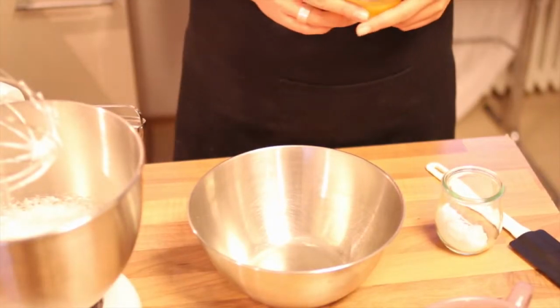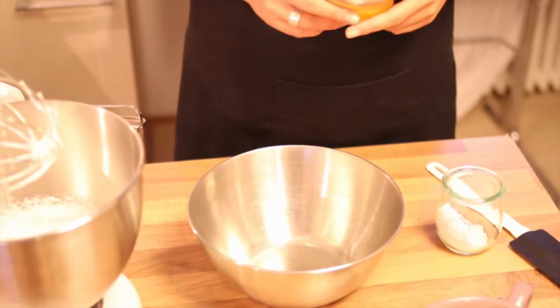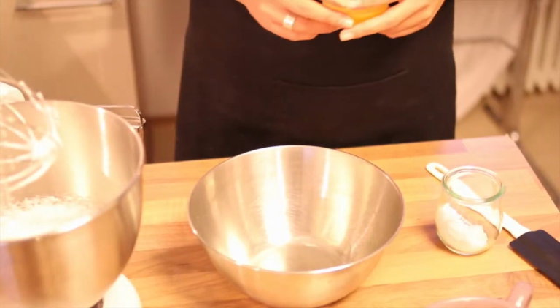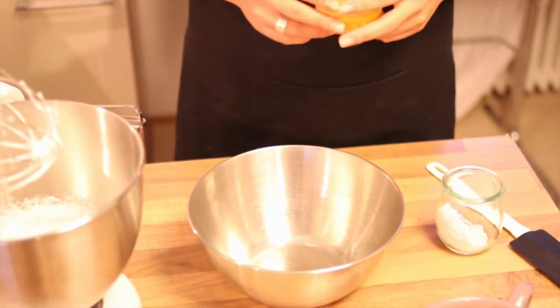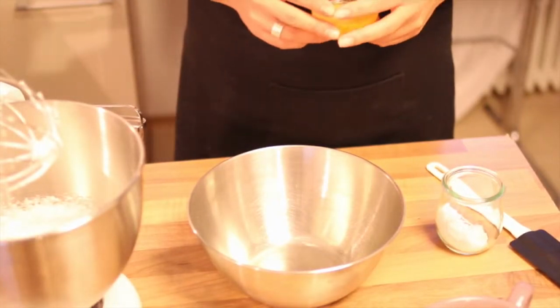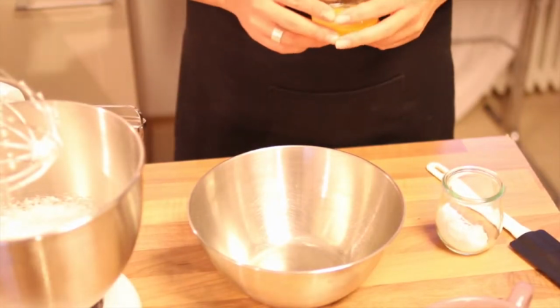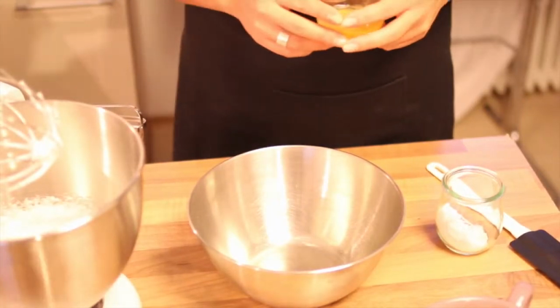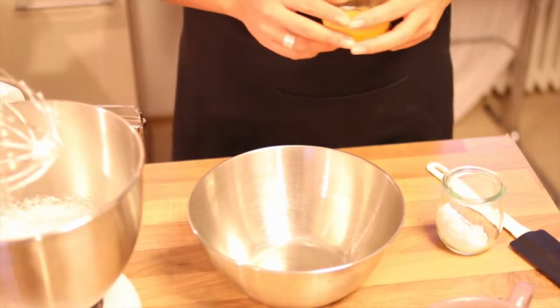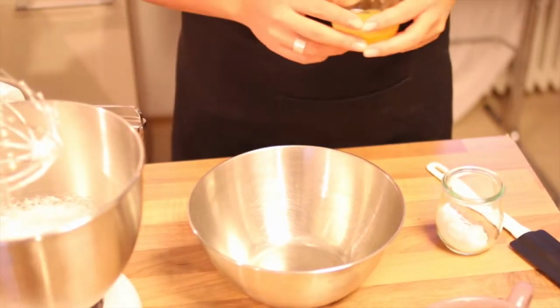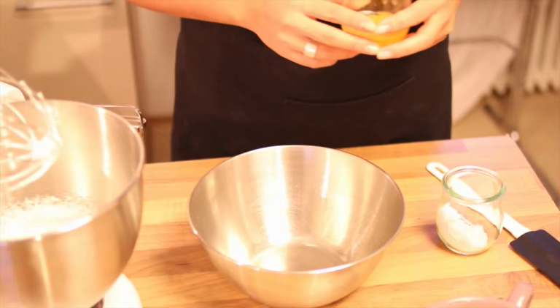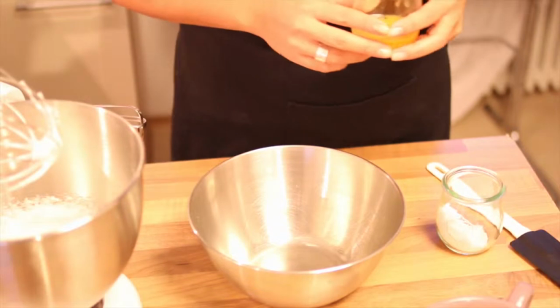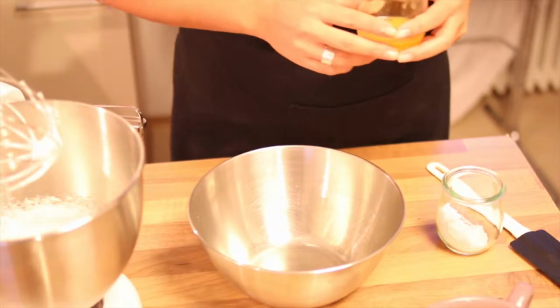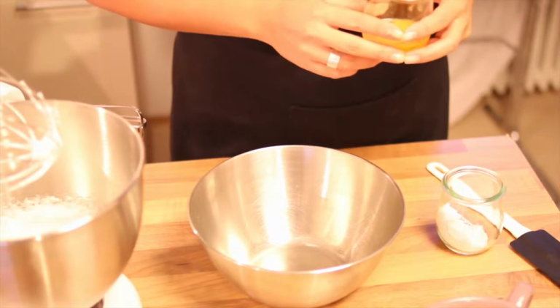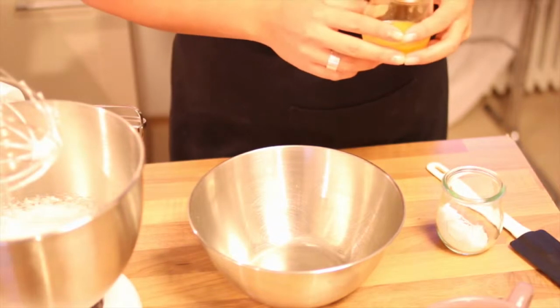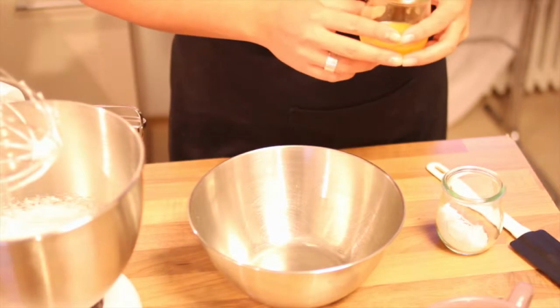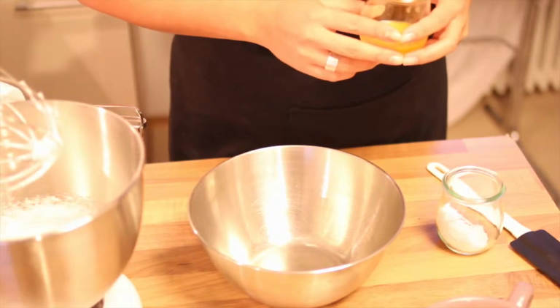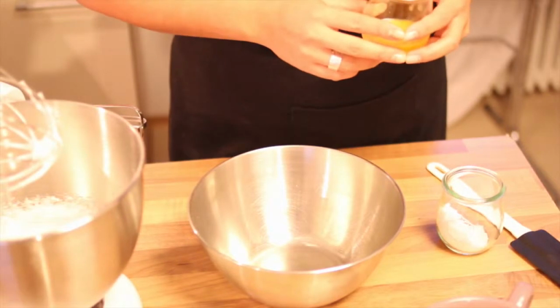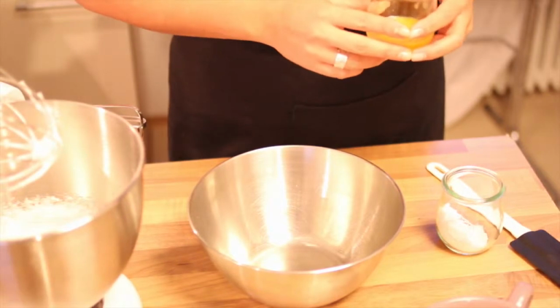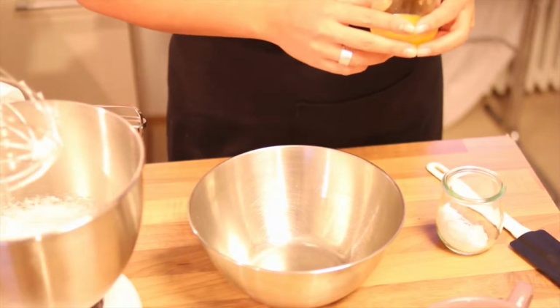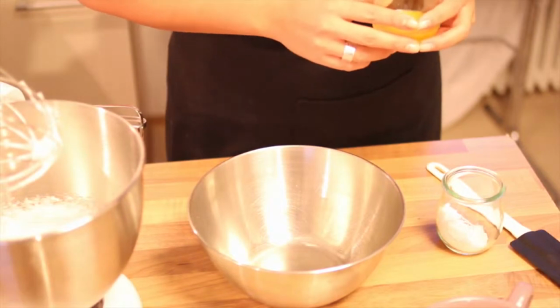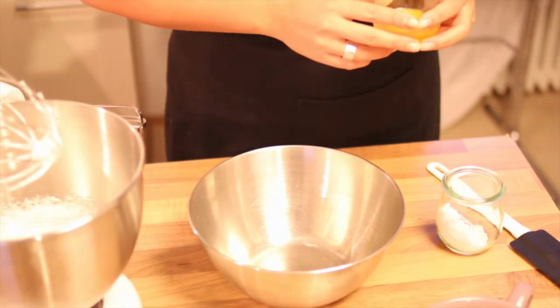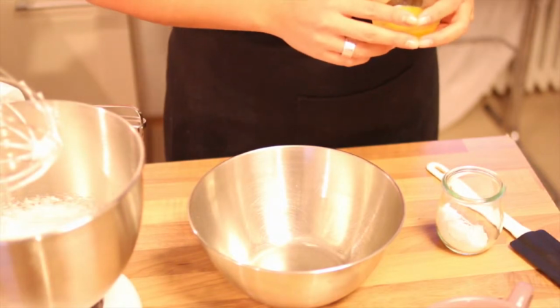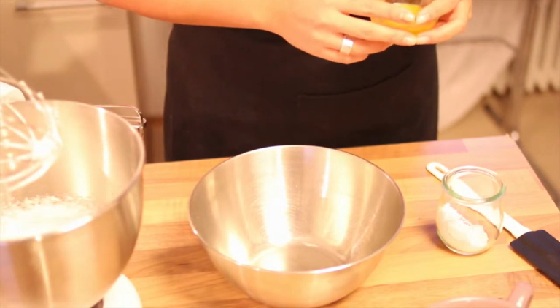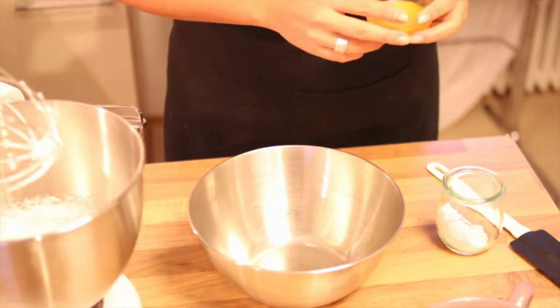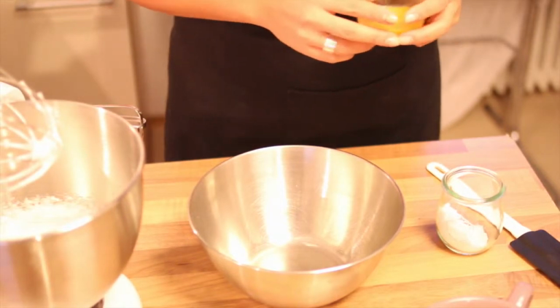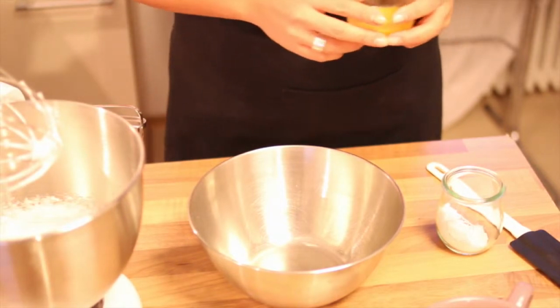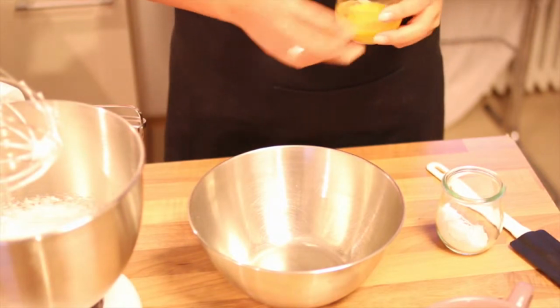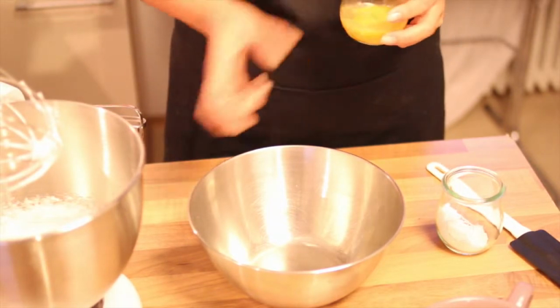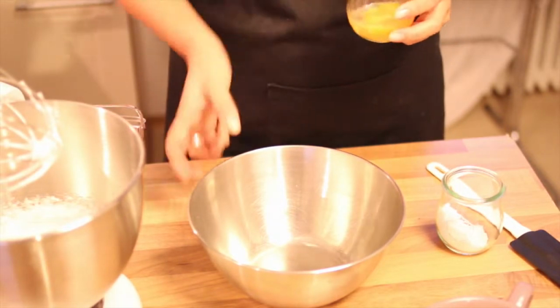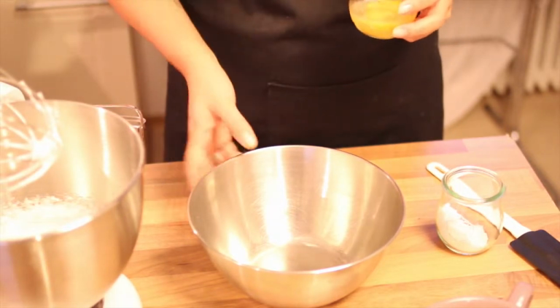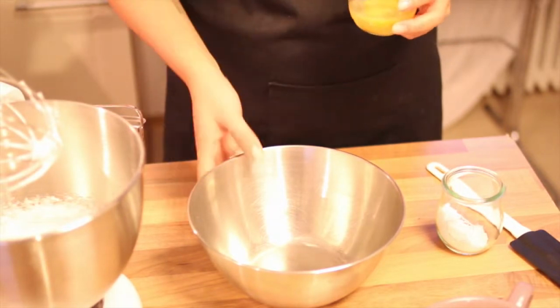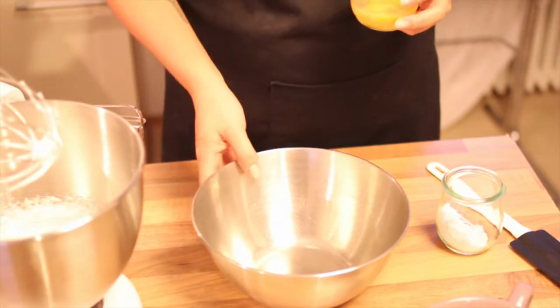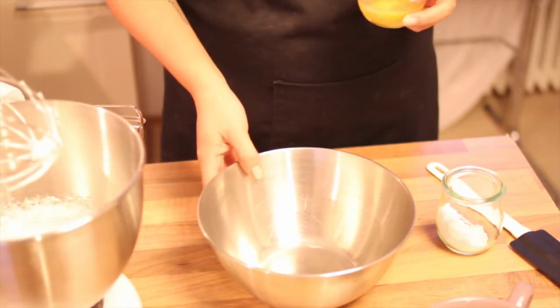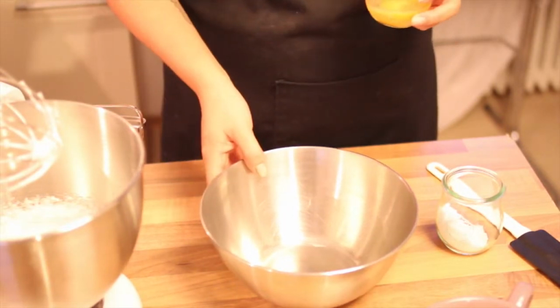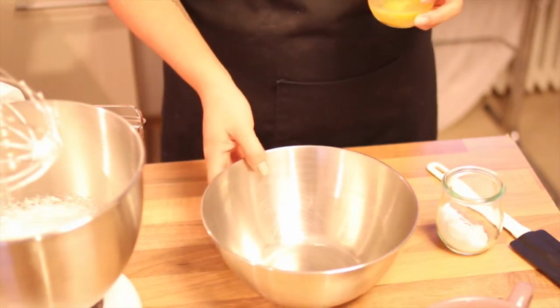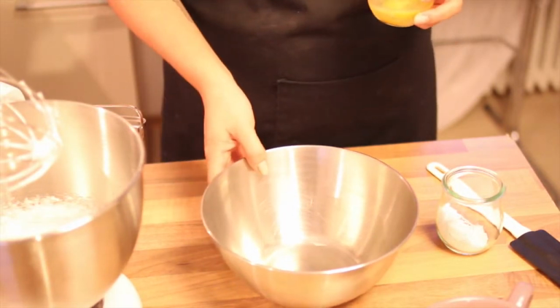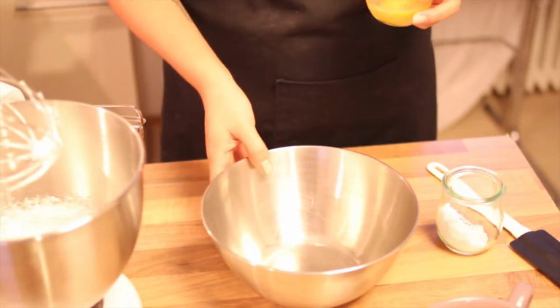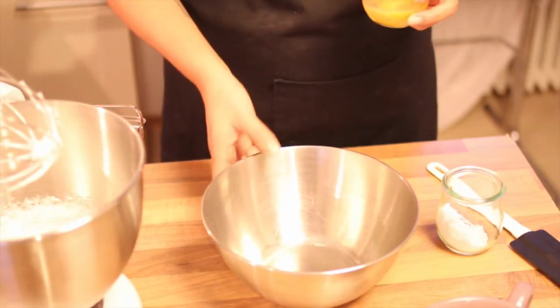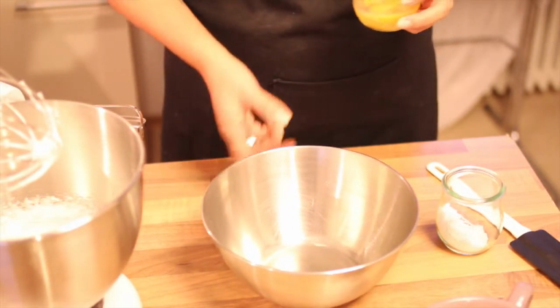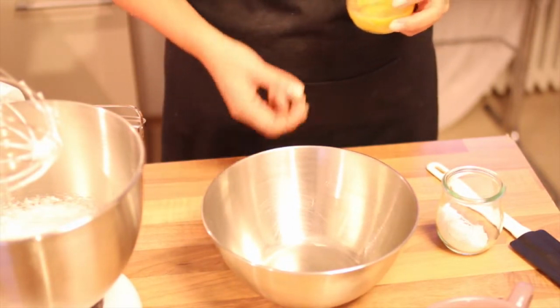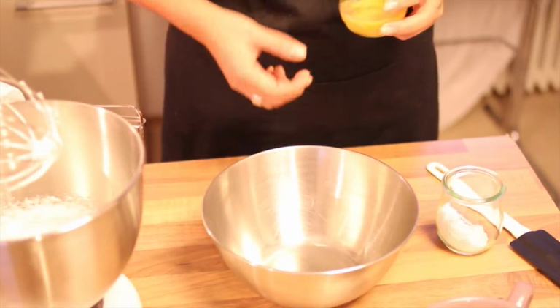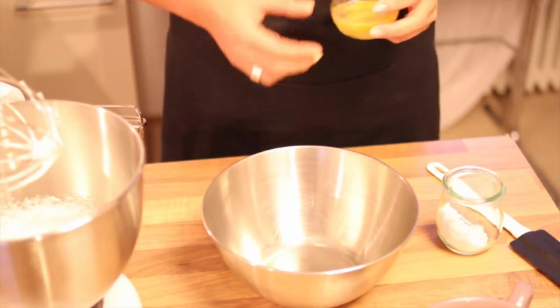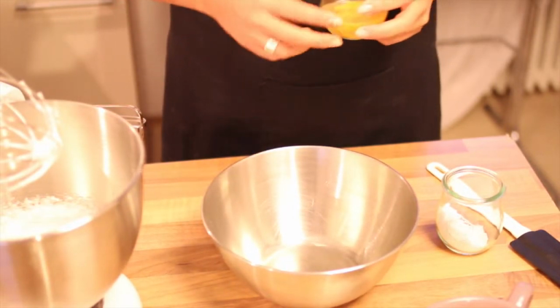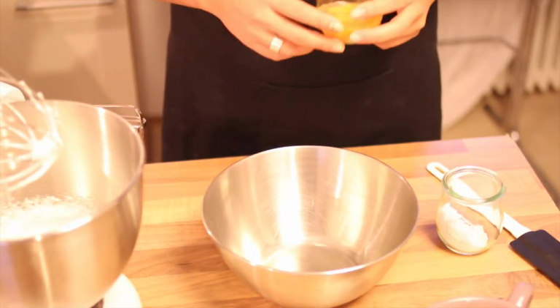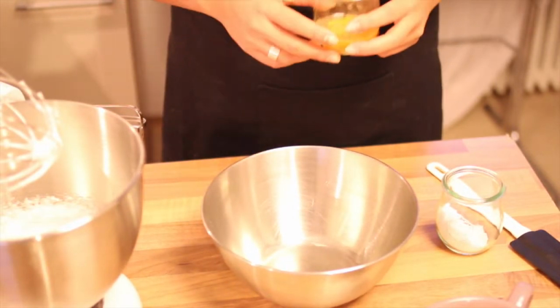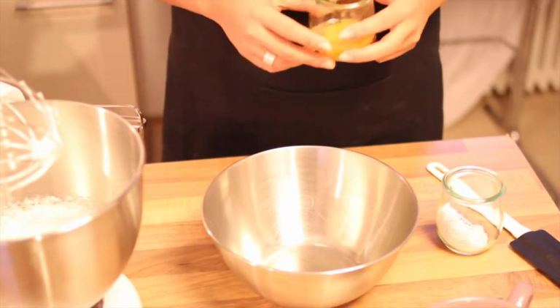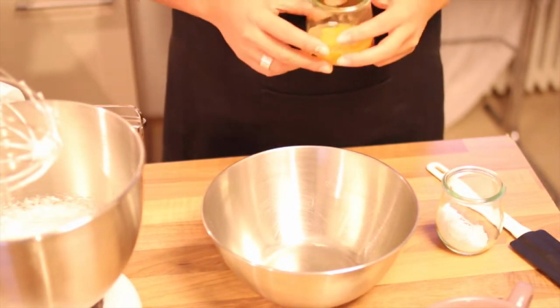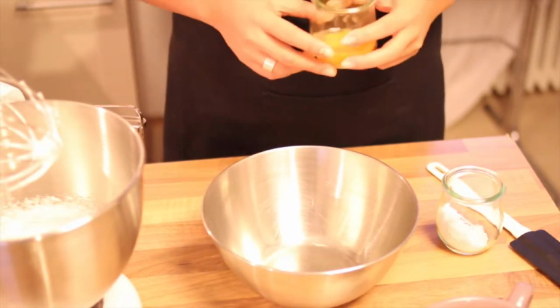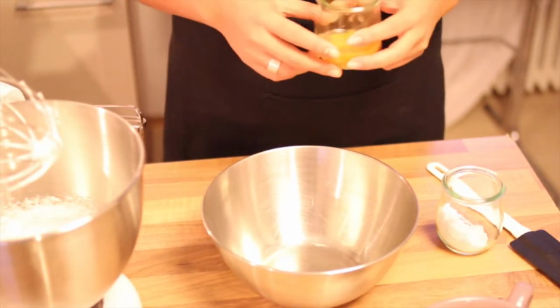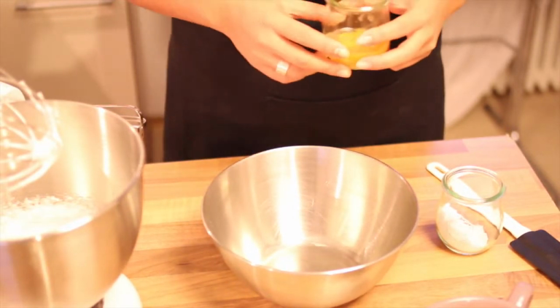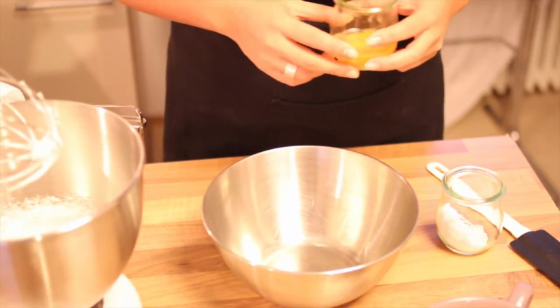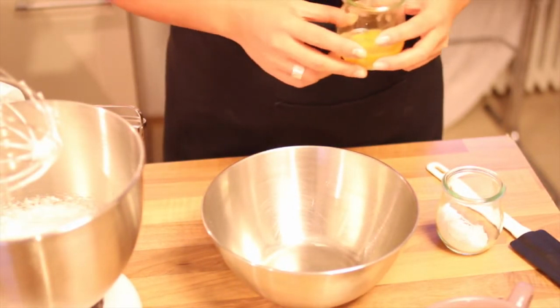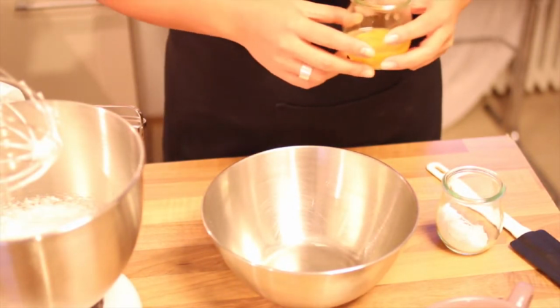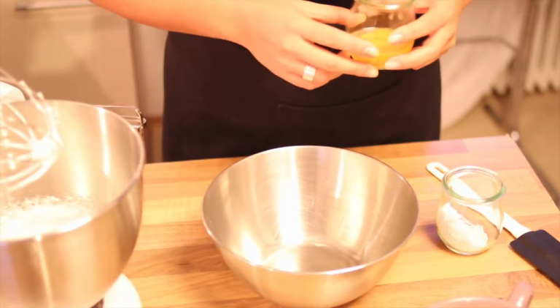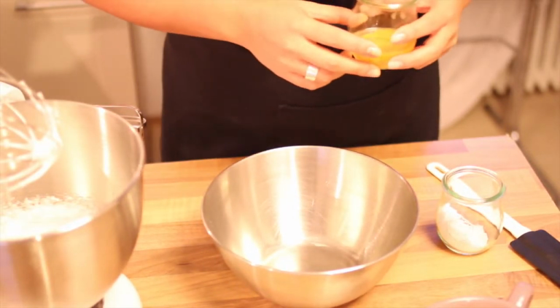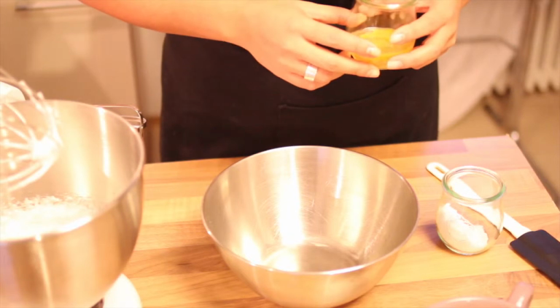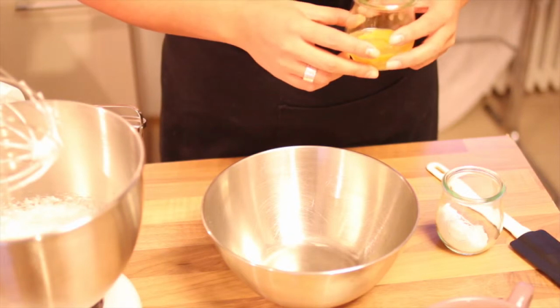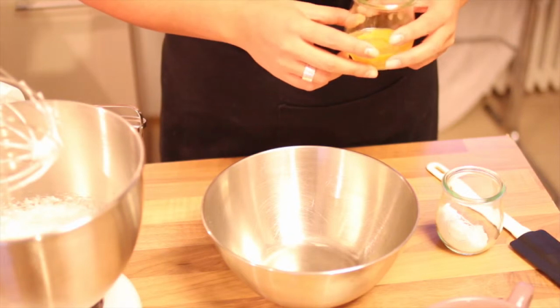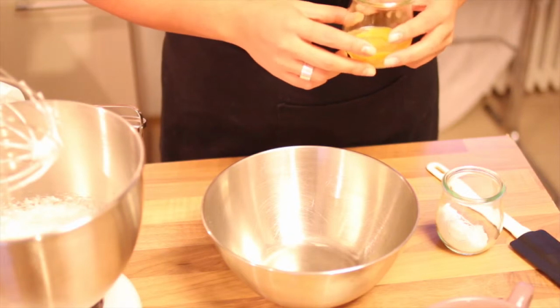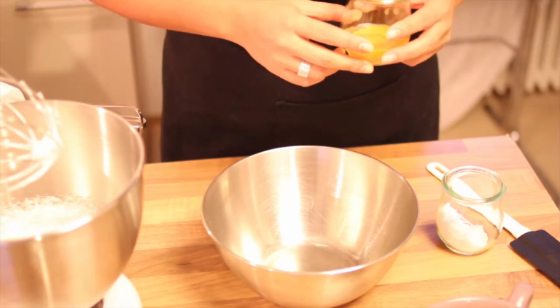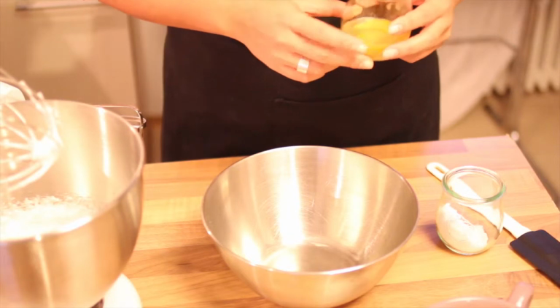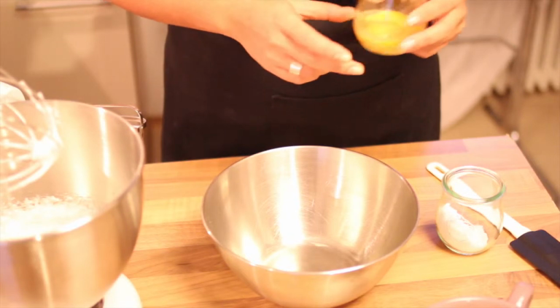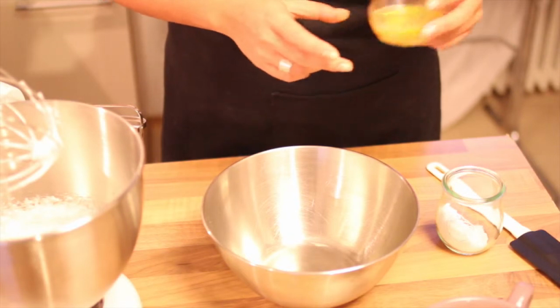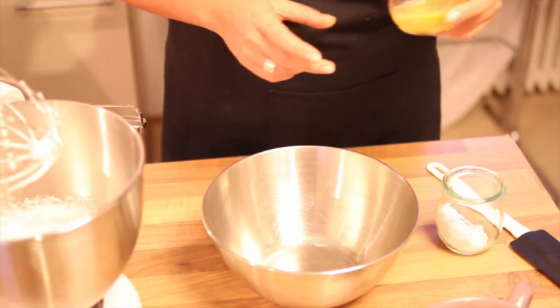Pre-heat your oven to 200 degrees. Use an extra bowl and mix the egg yolks with the remaining two thirds of sugar.